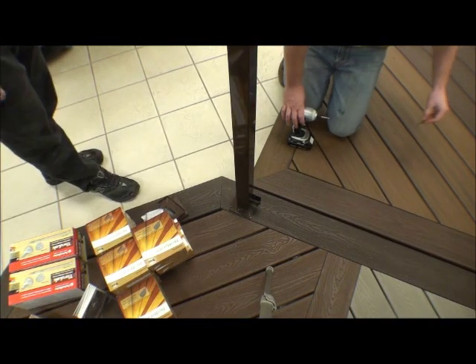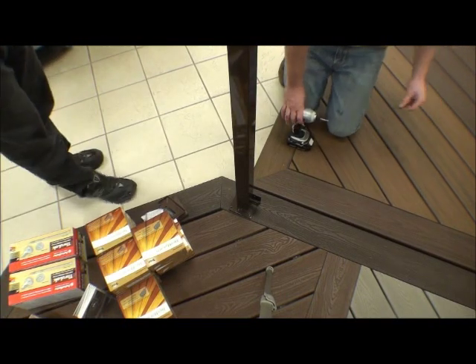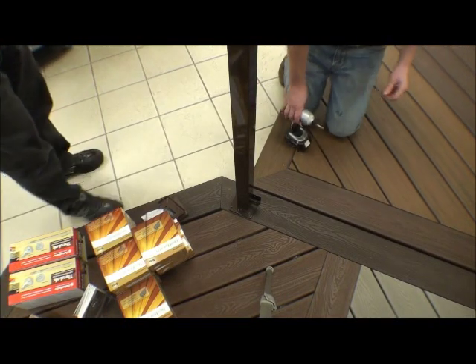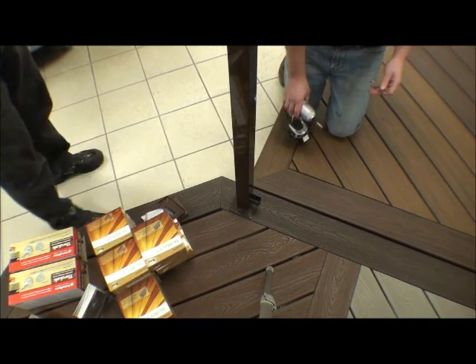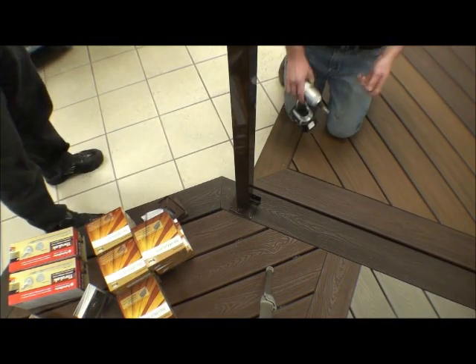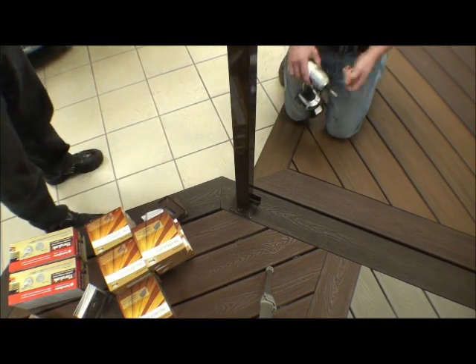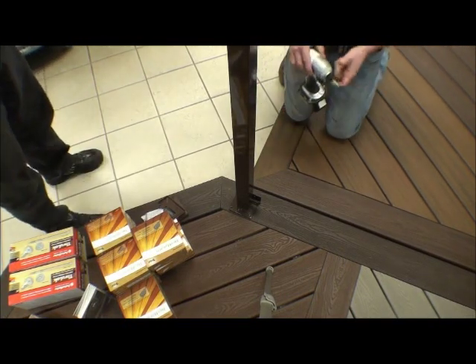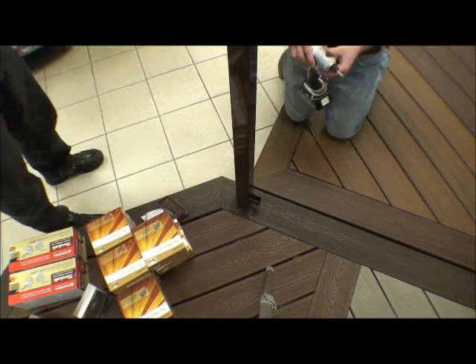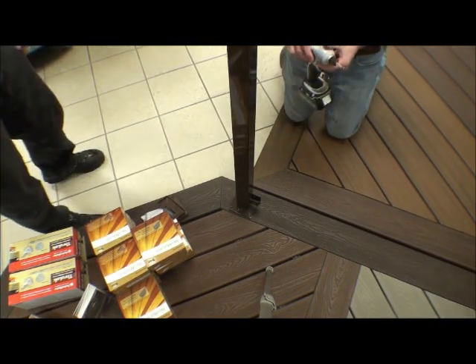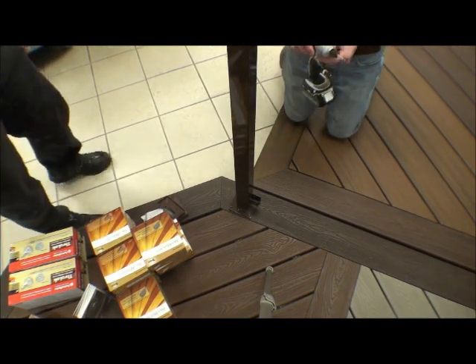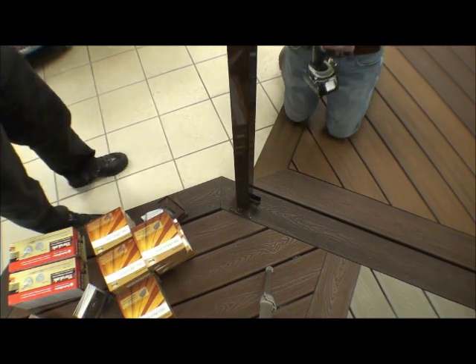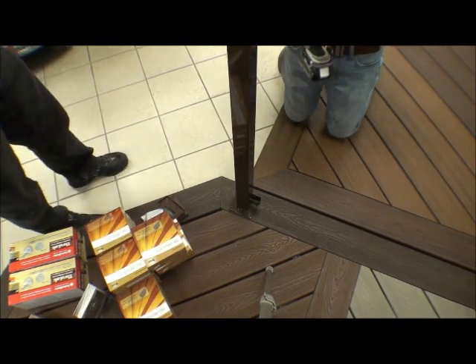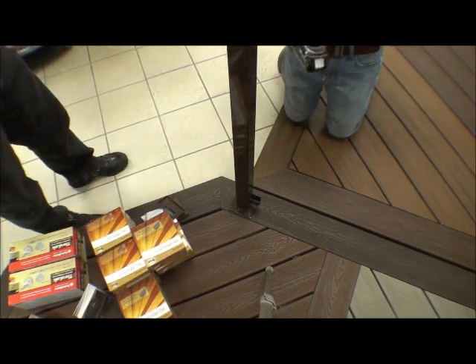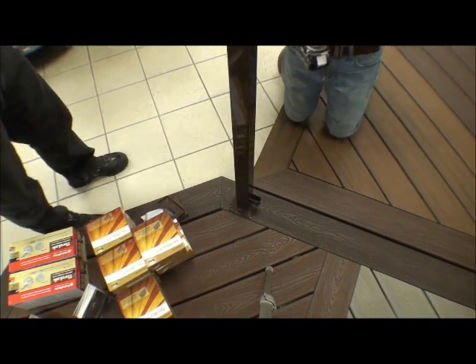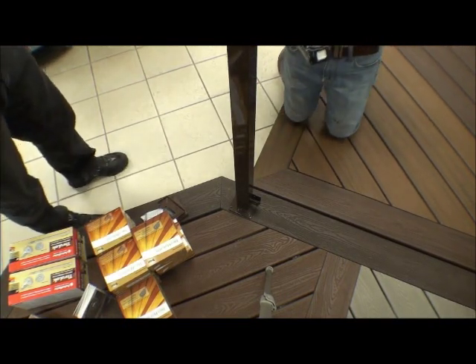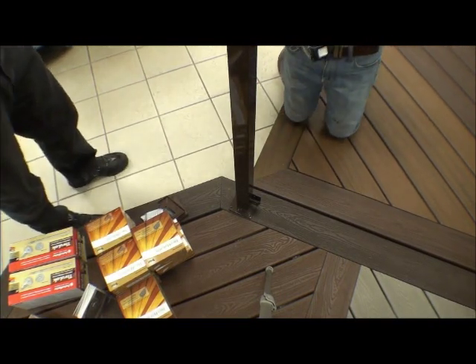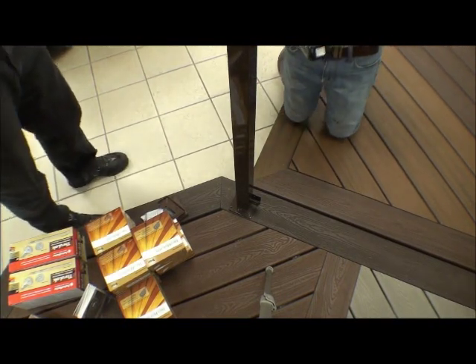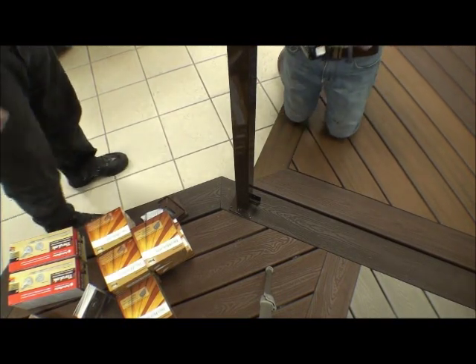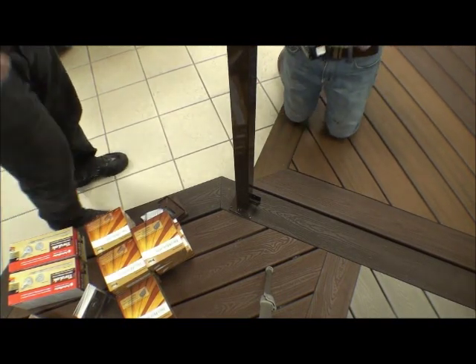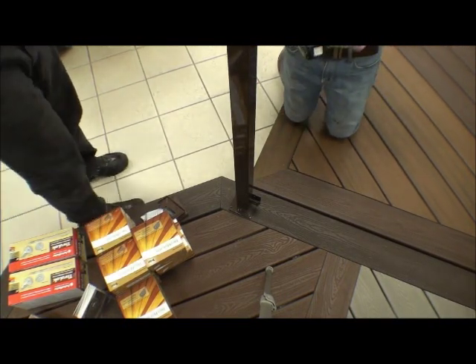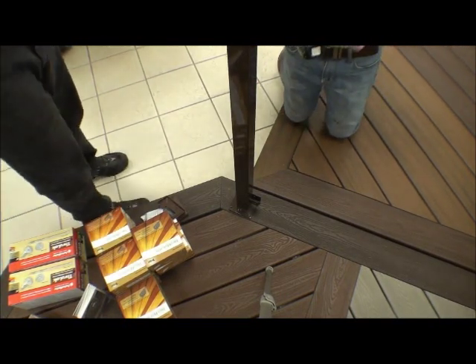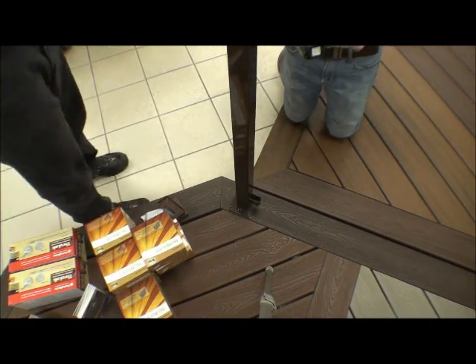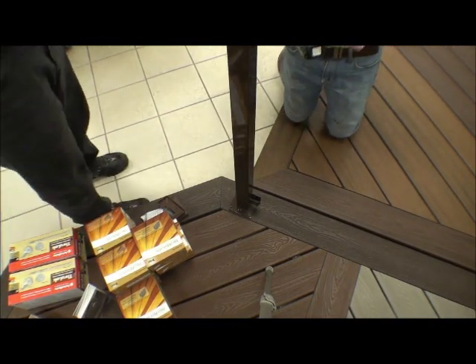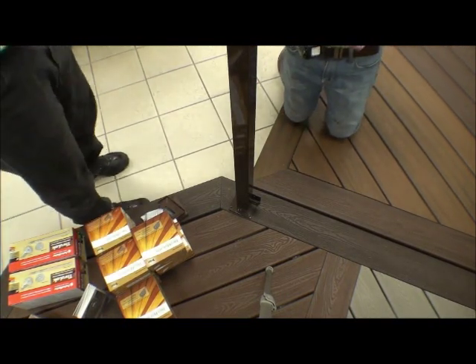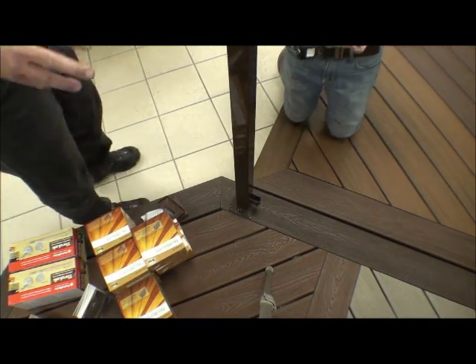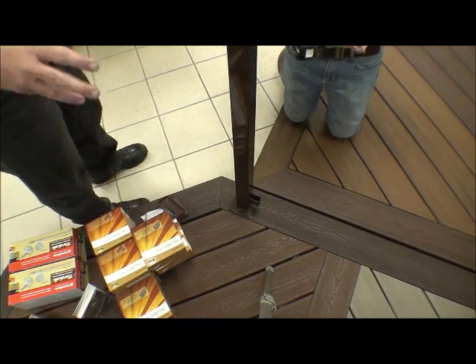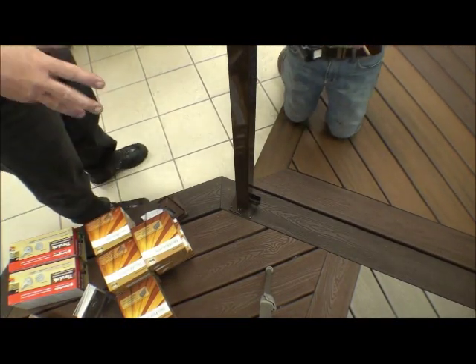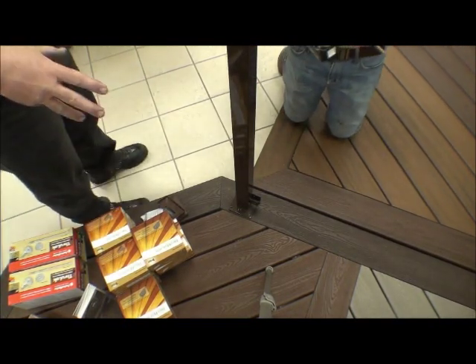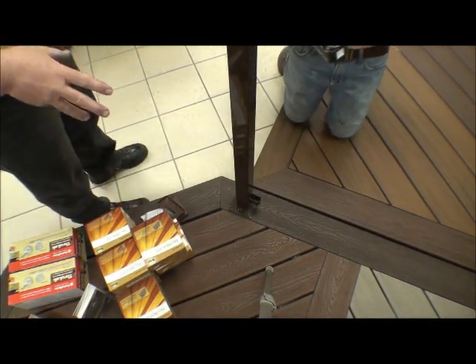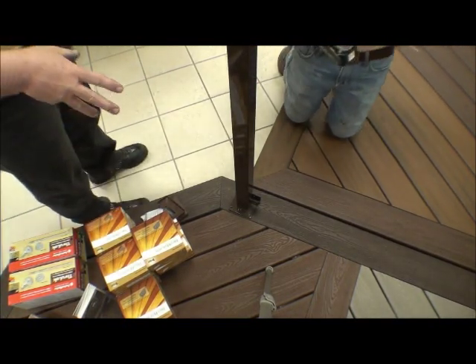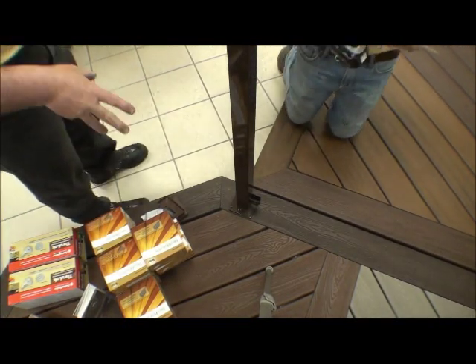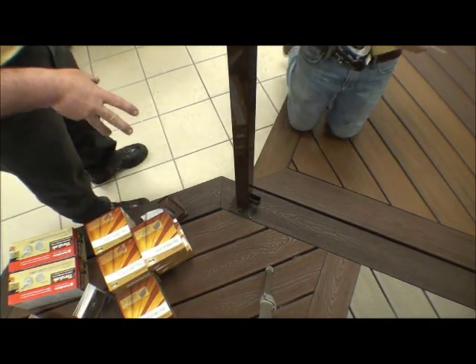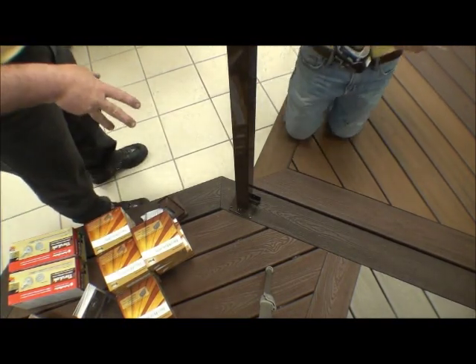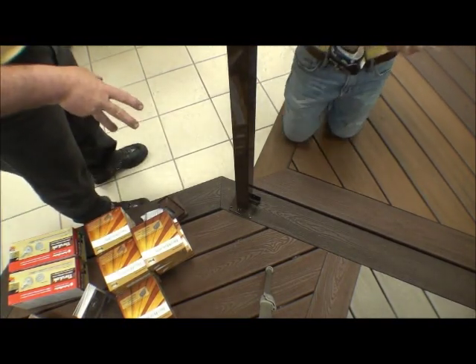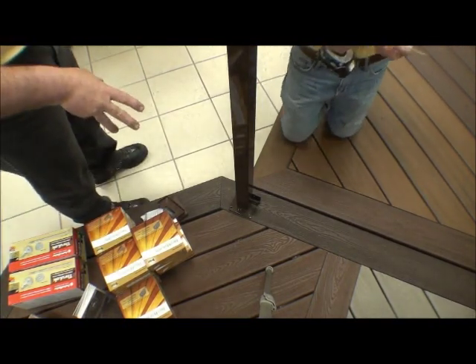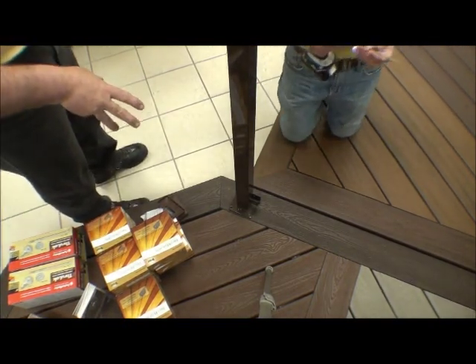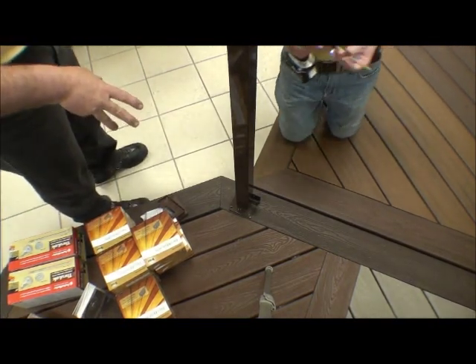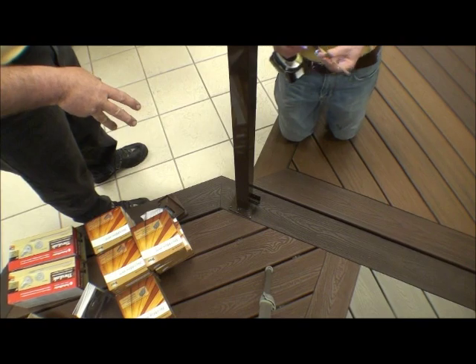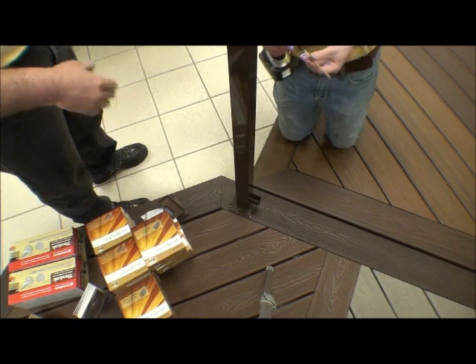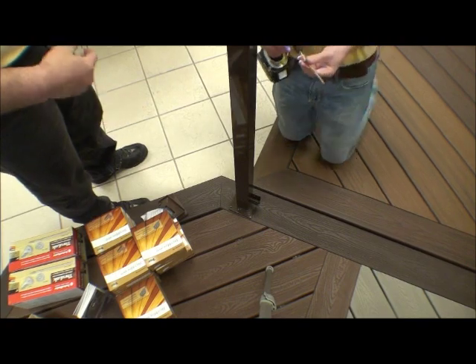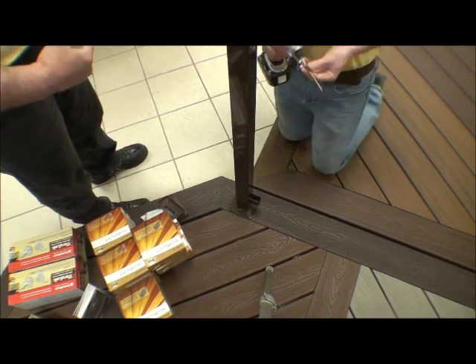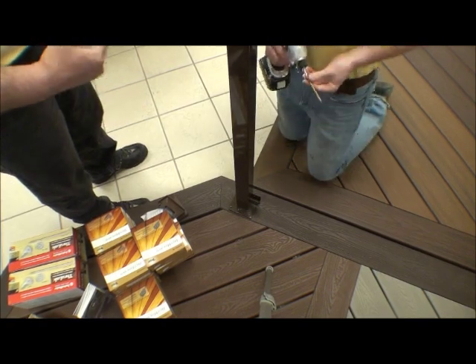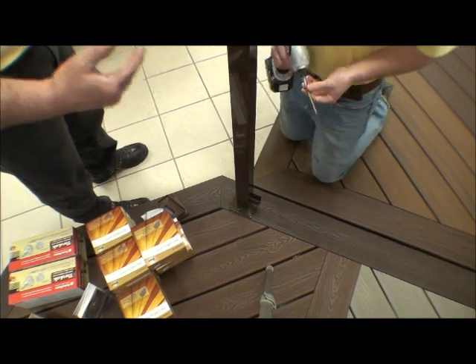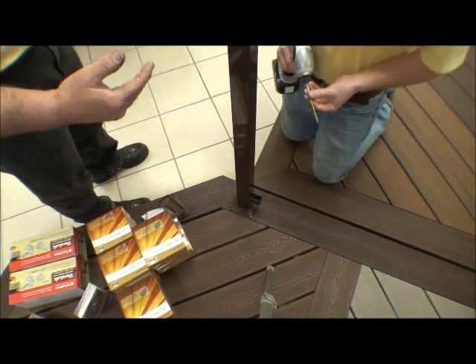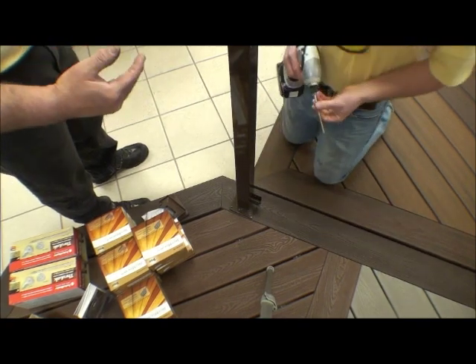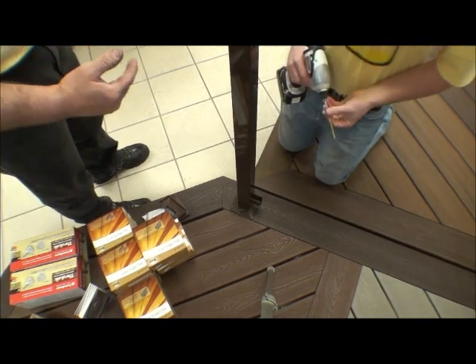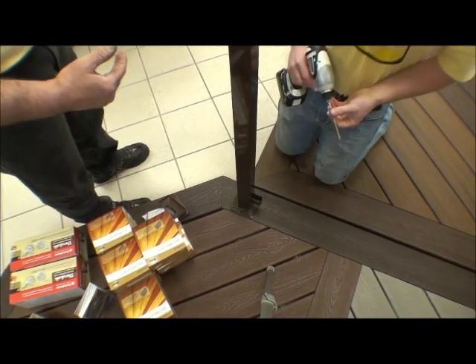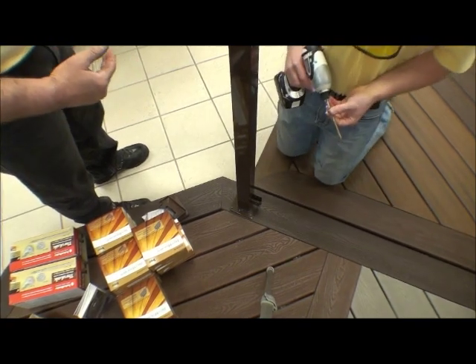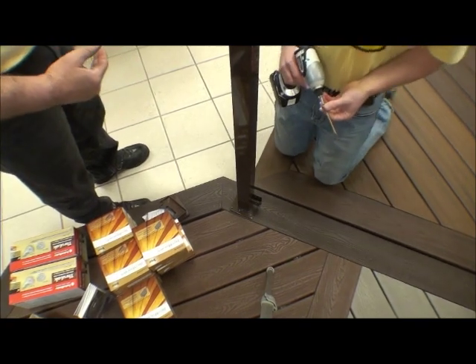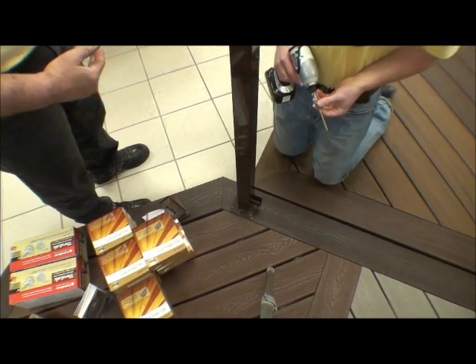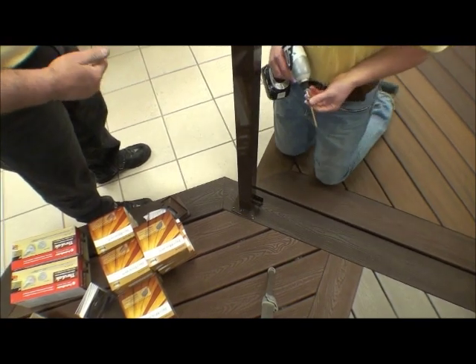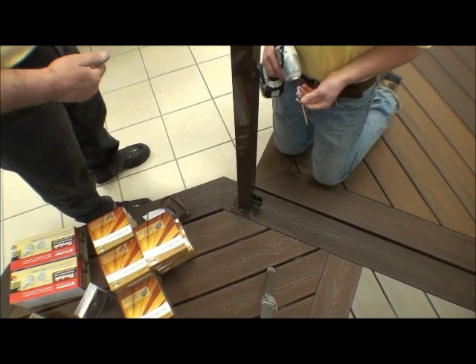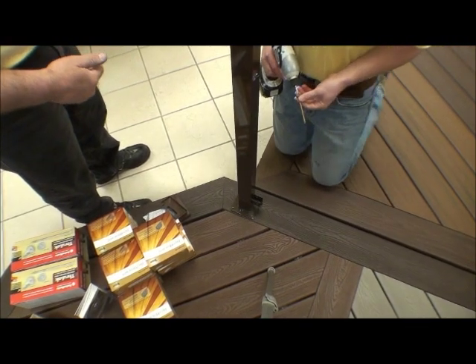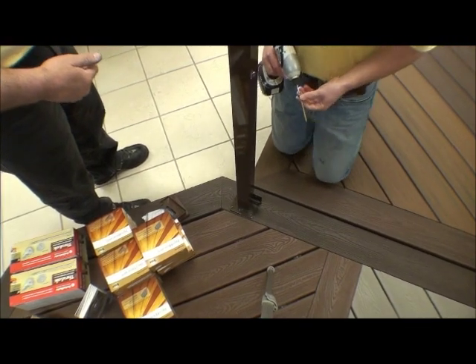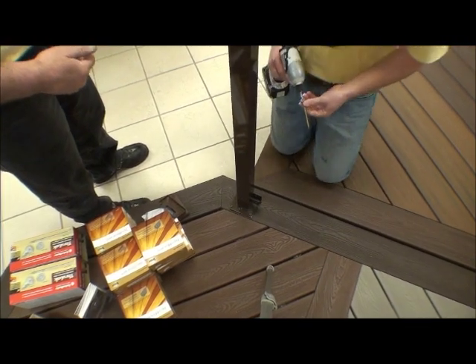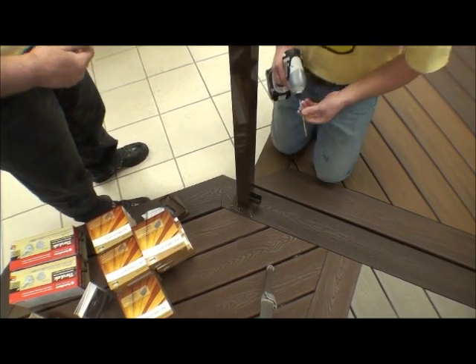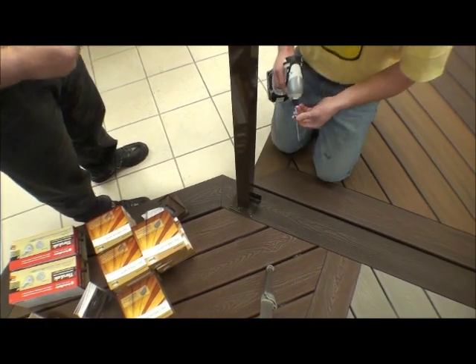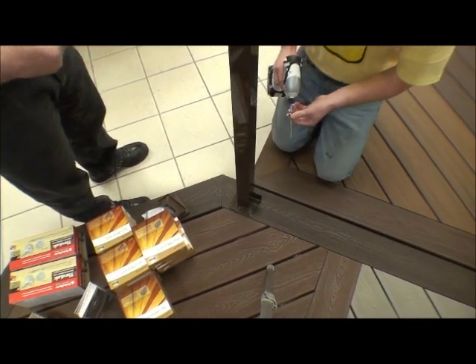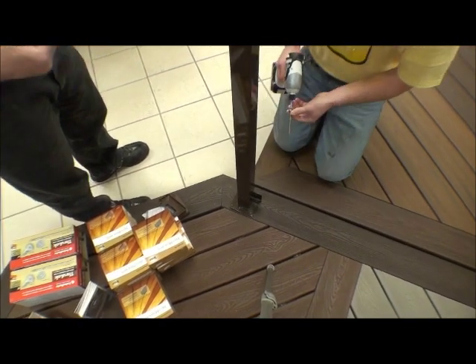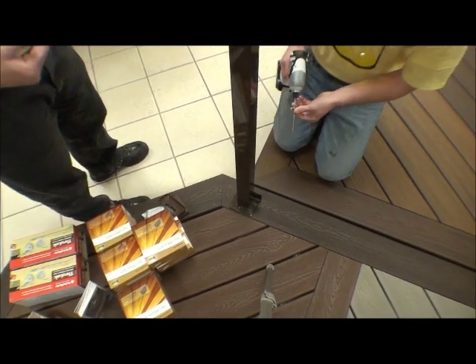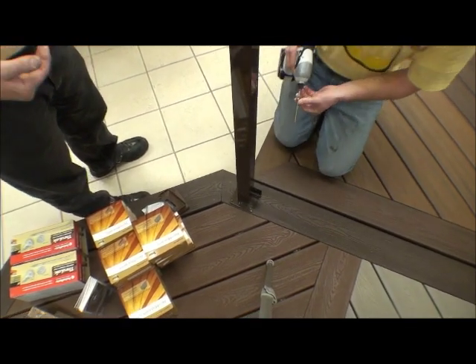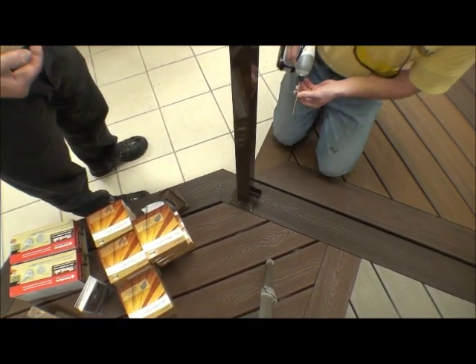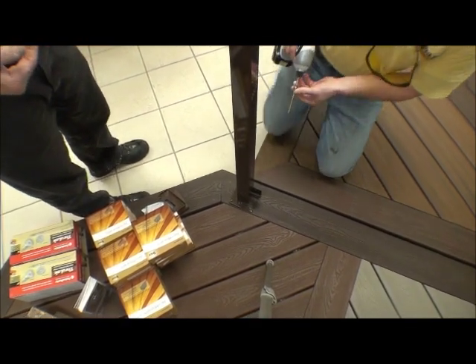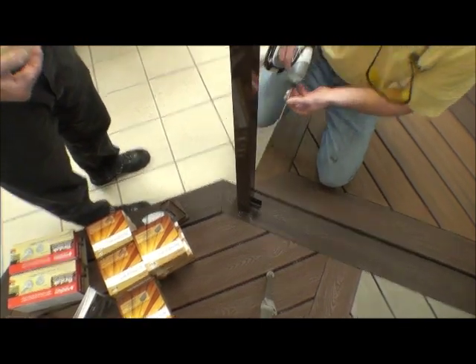Welcome to the Deck Store Online. Today we are going to be showing you how to install a Probuilt railing system using a piece of glass along with balusters.